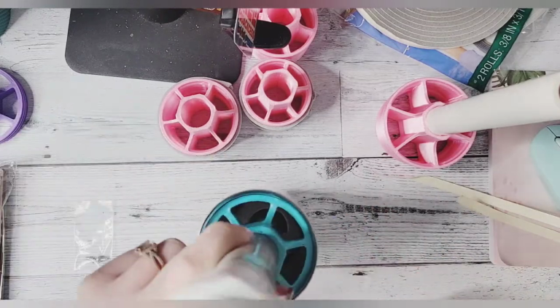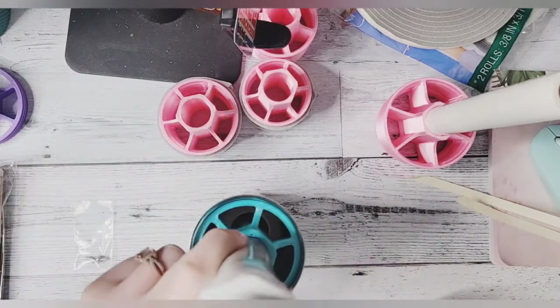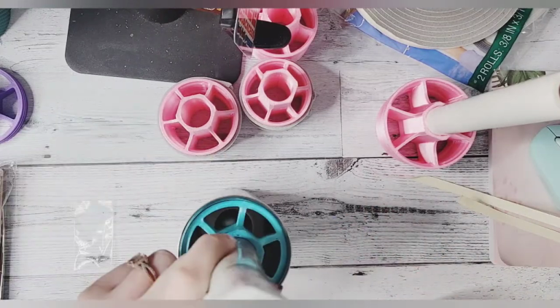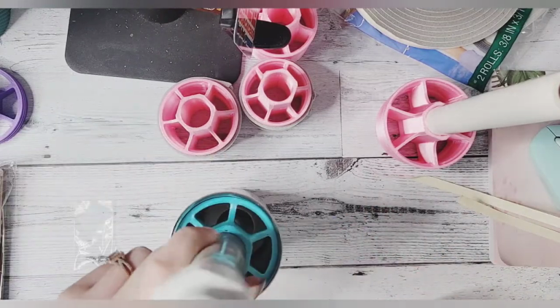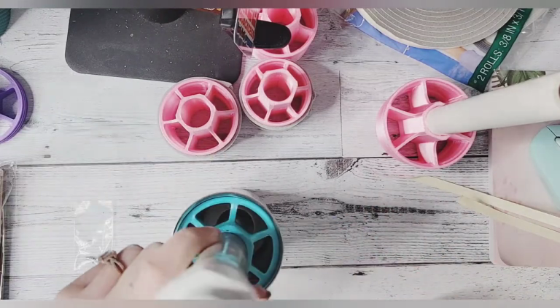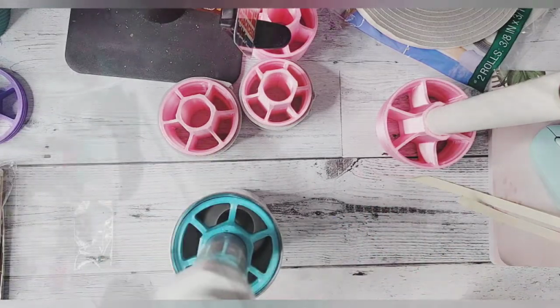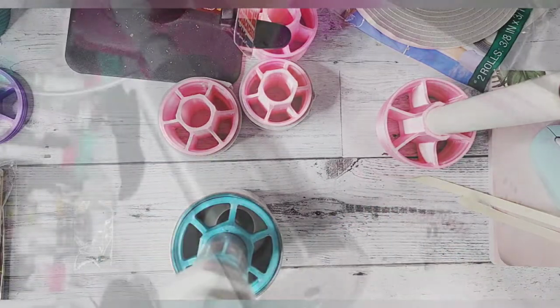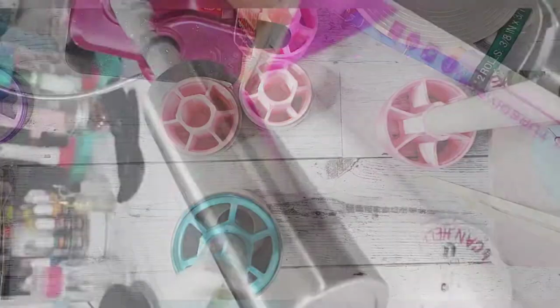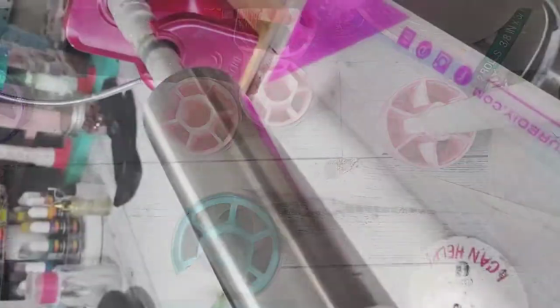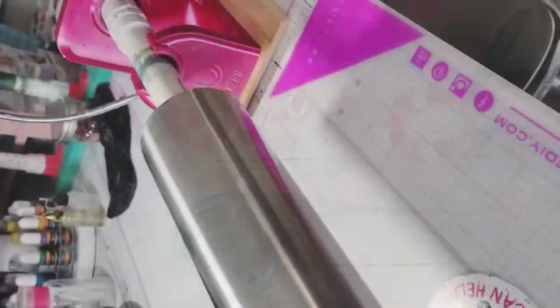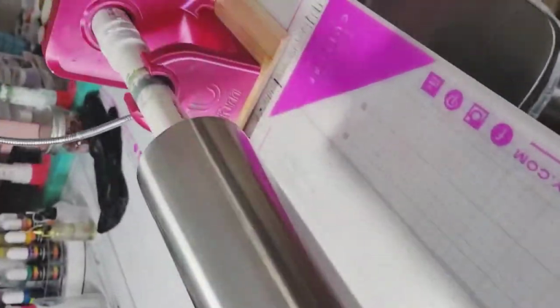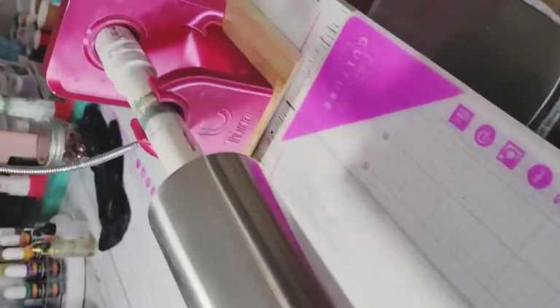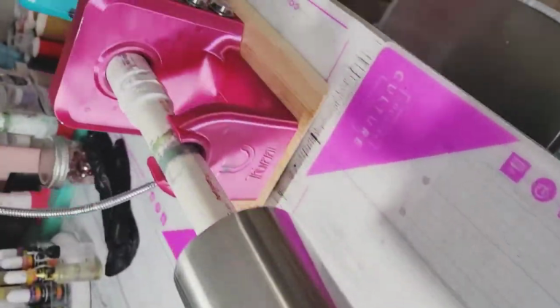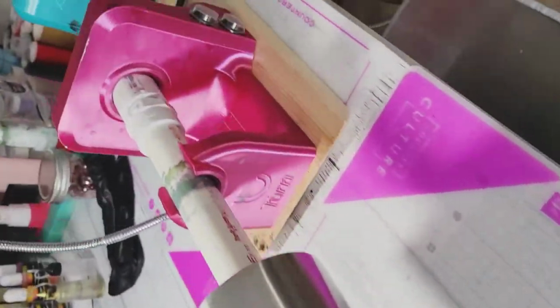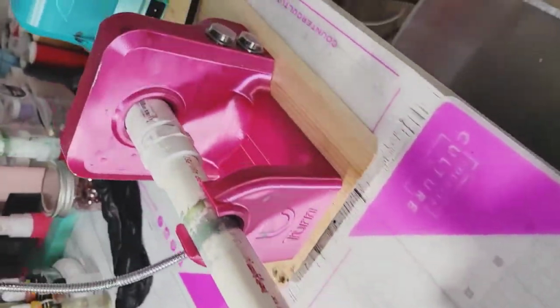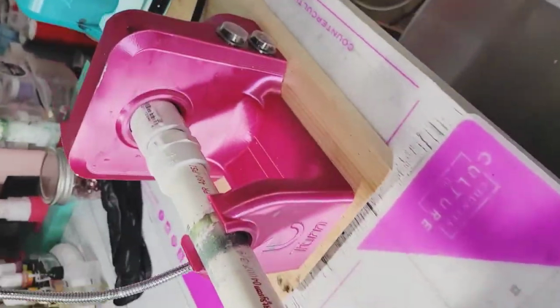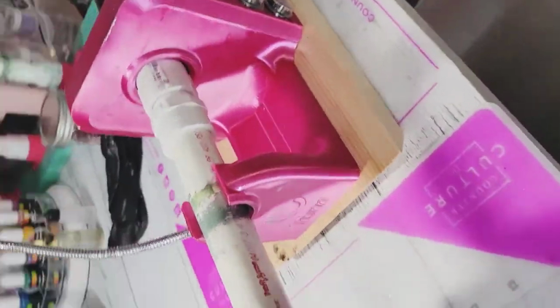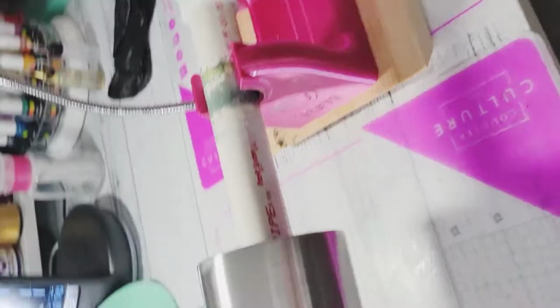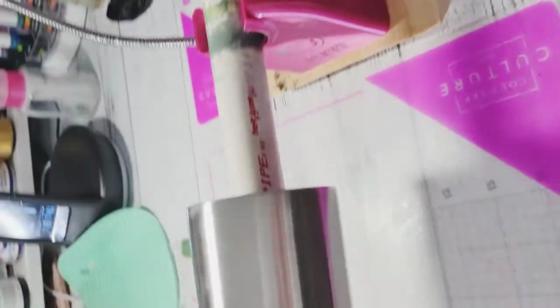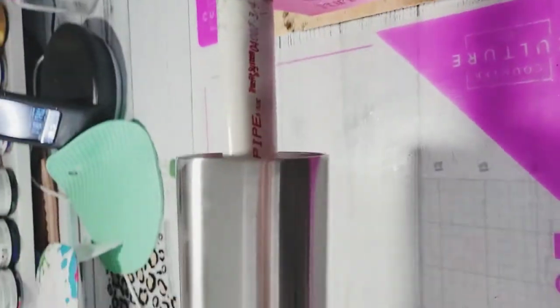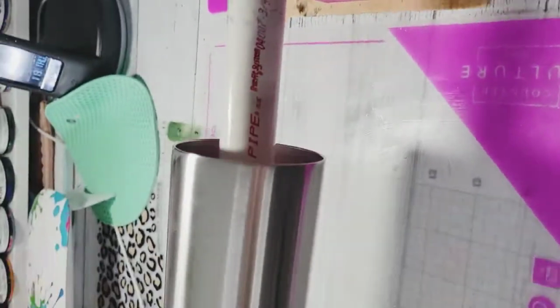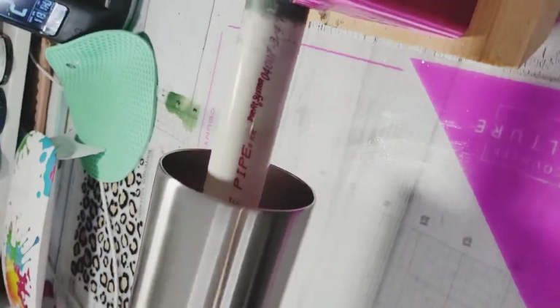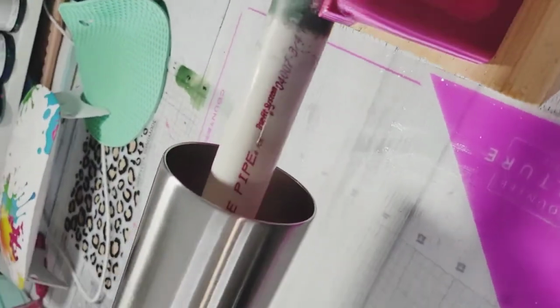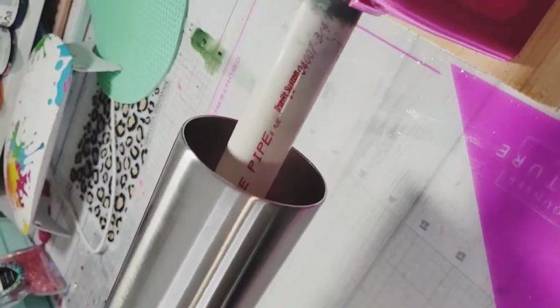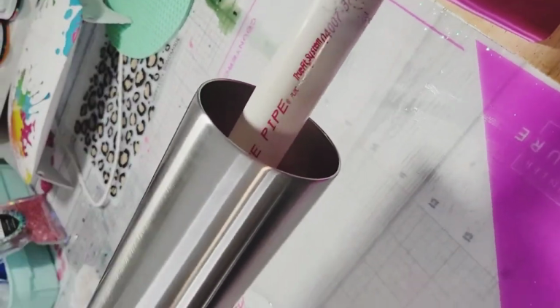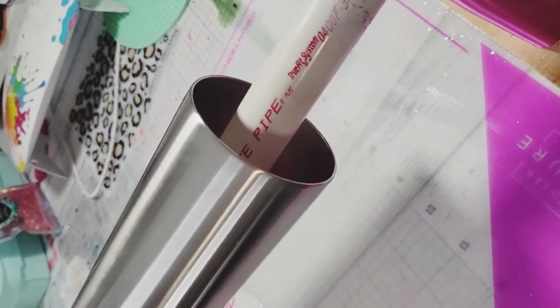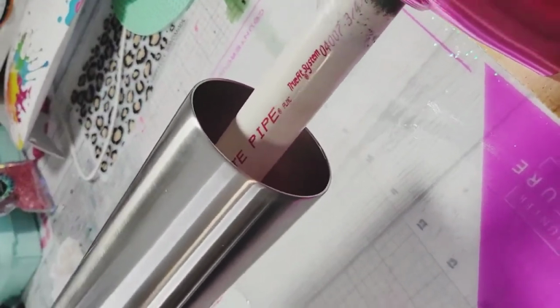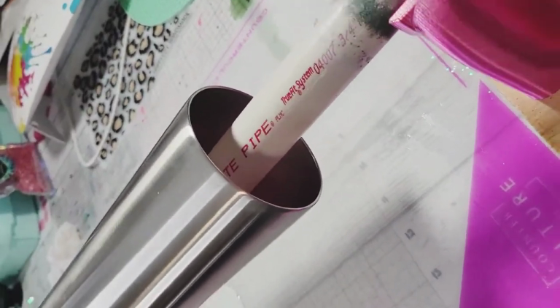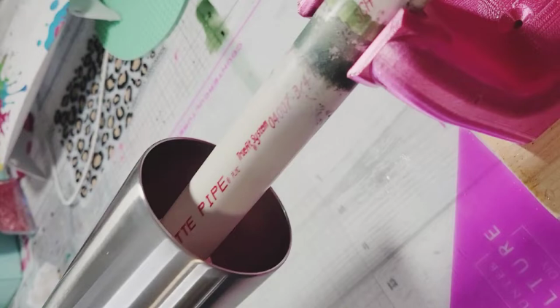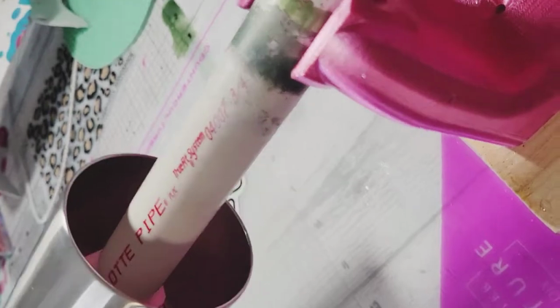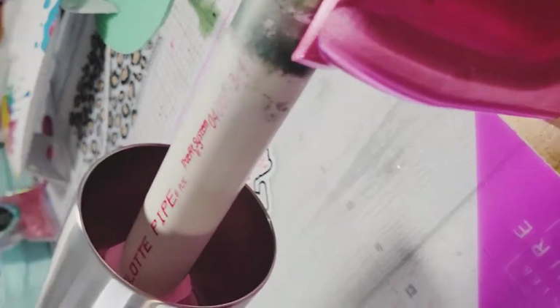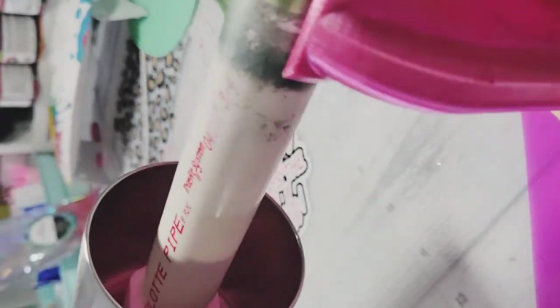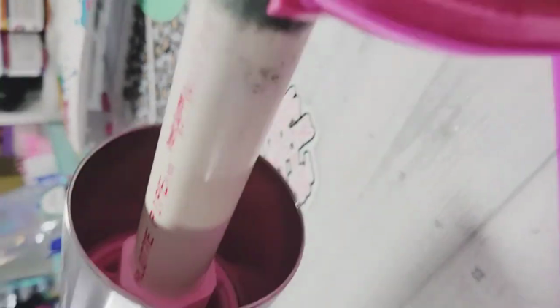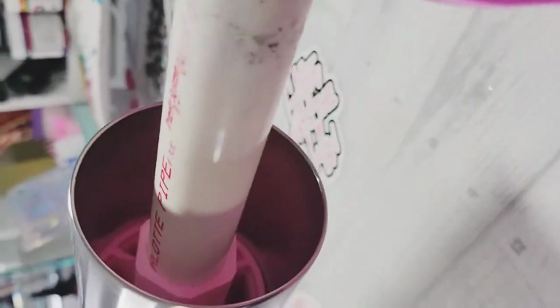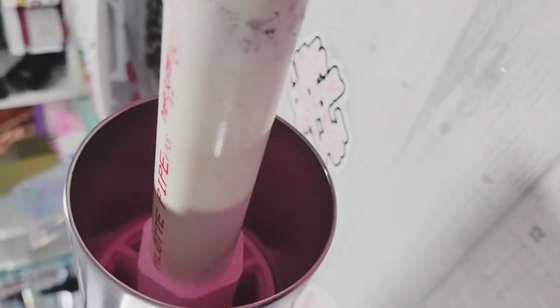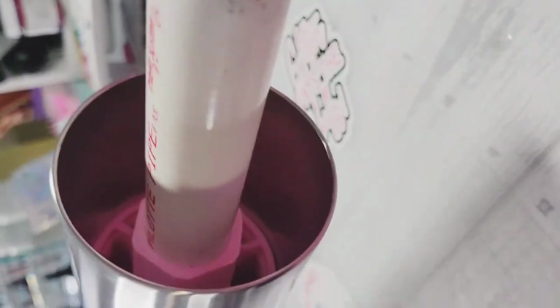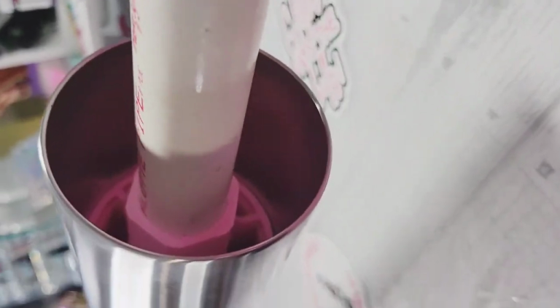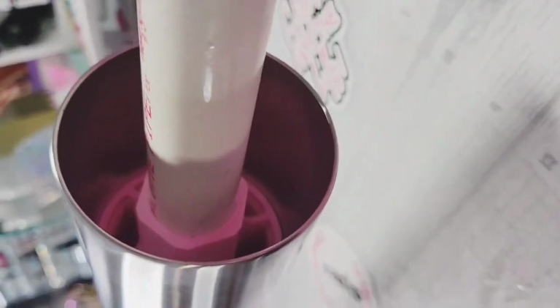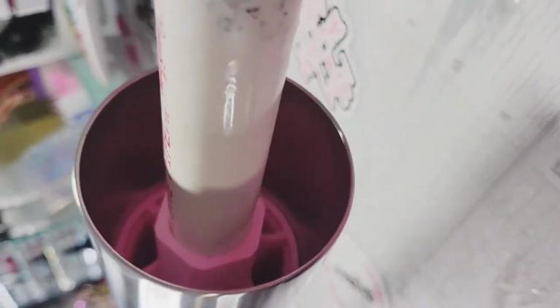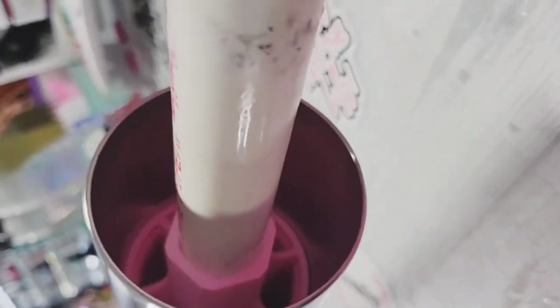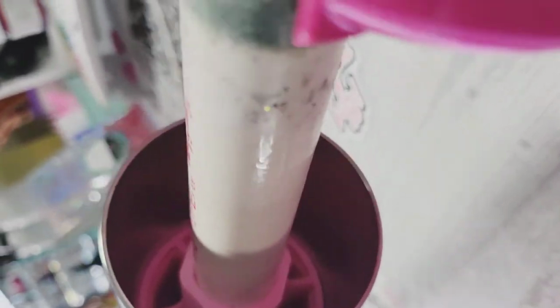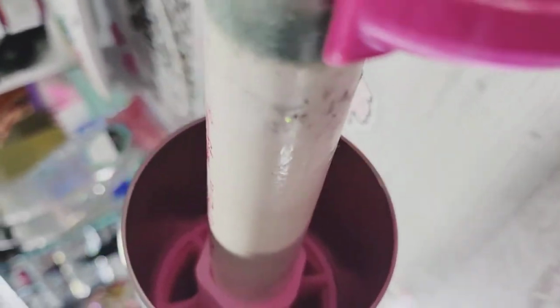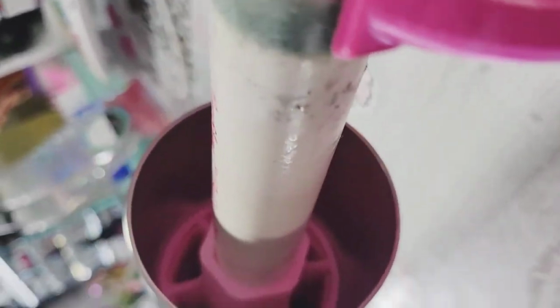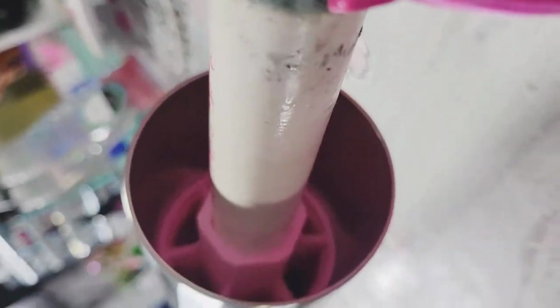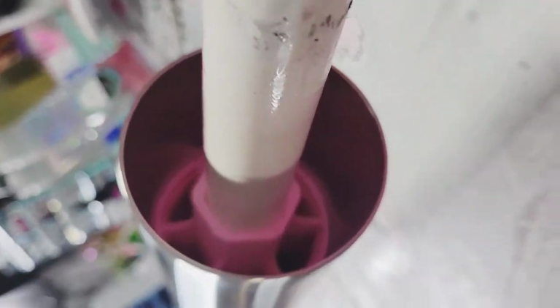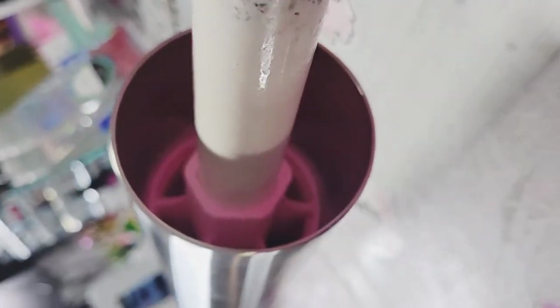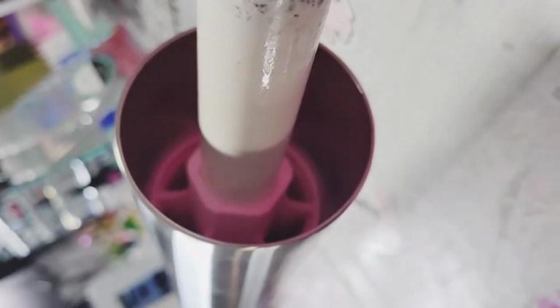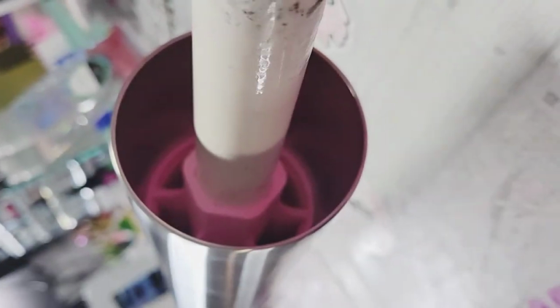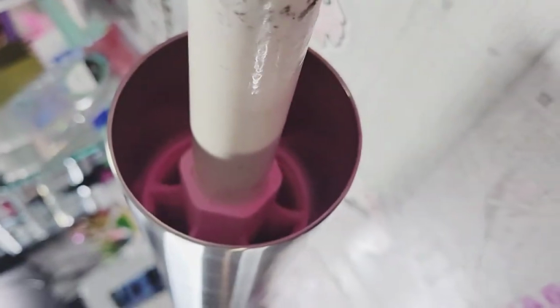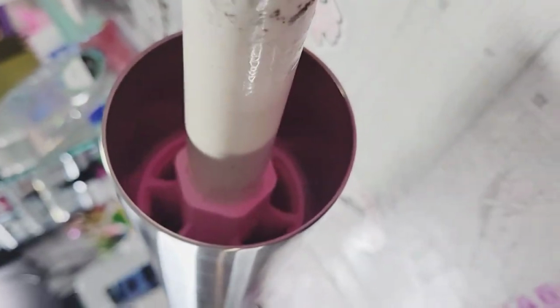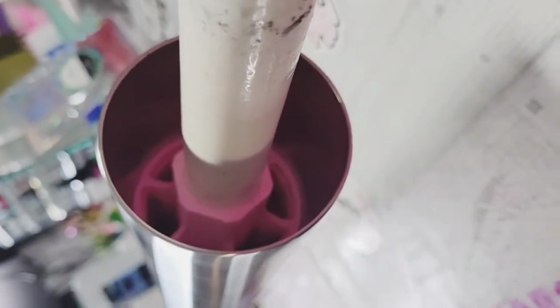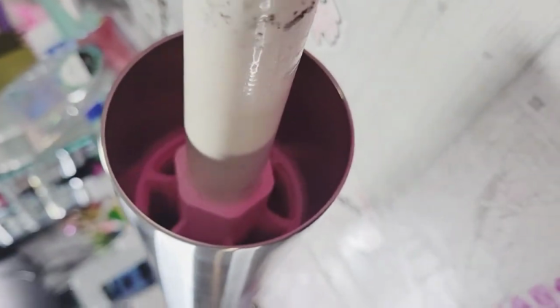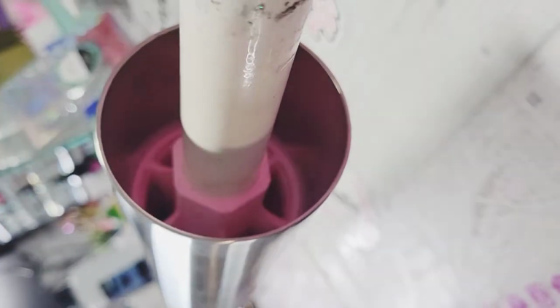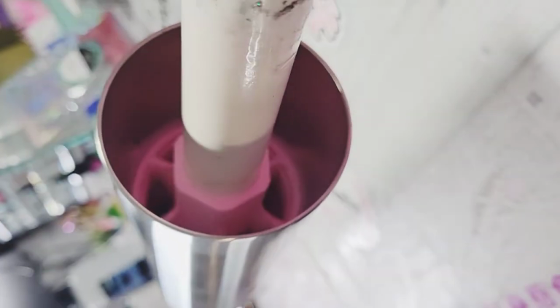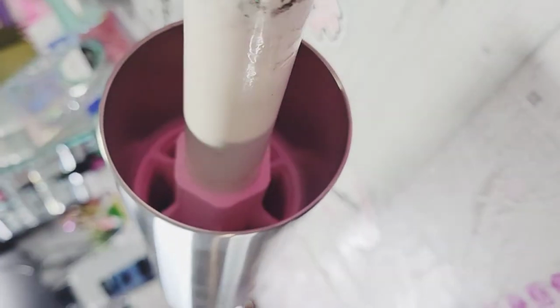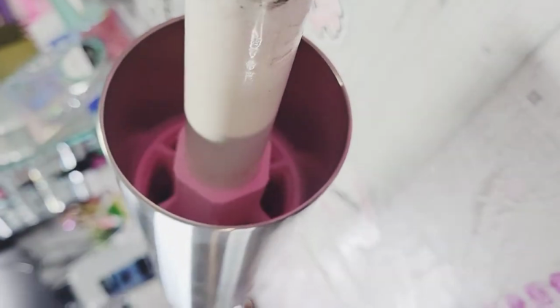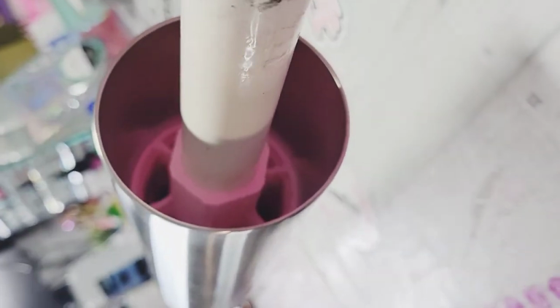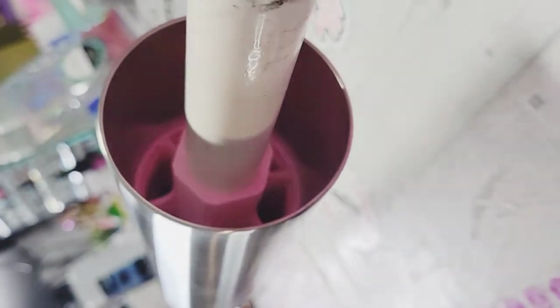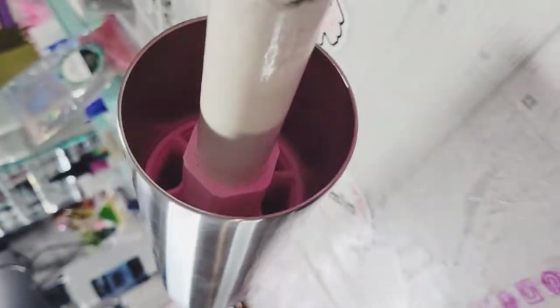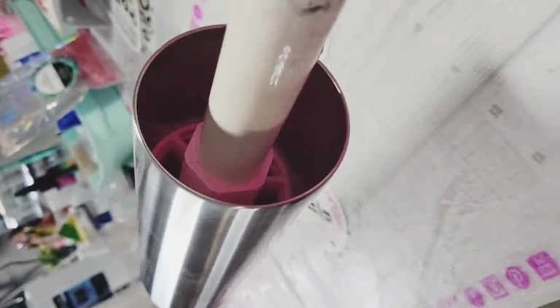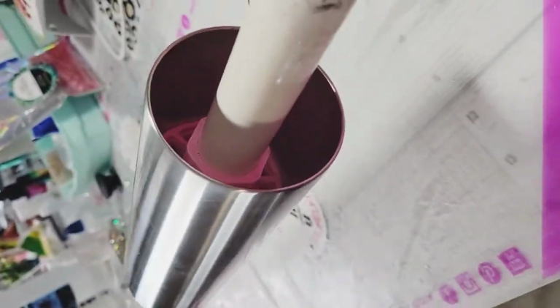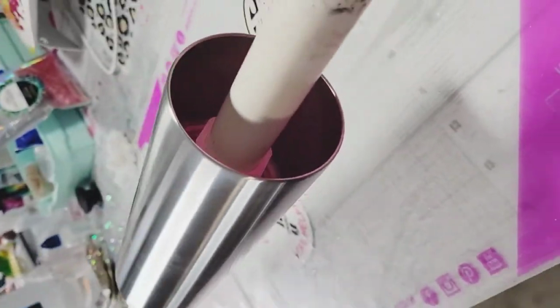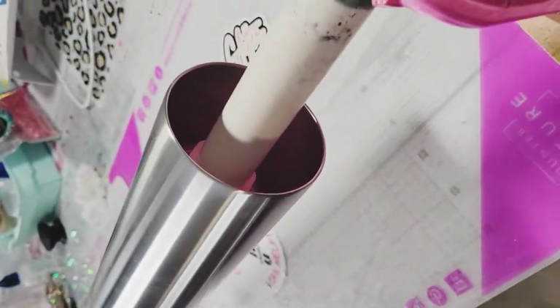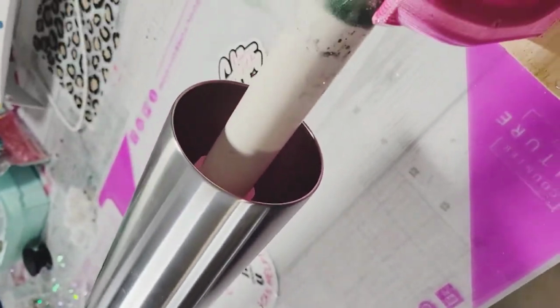Now you're ready to attach your PVC to your turner like you normally would, and now you can have smooth, even, level finish cups every single time.